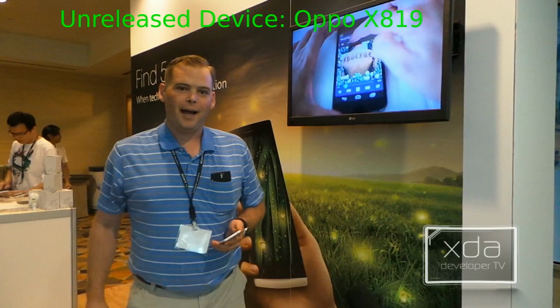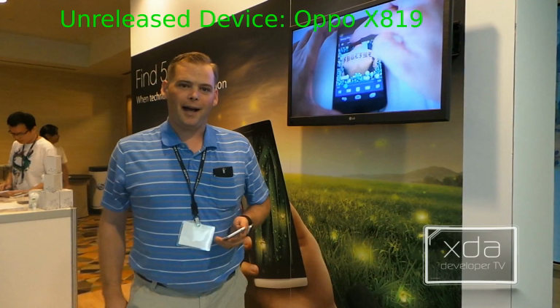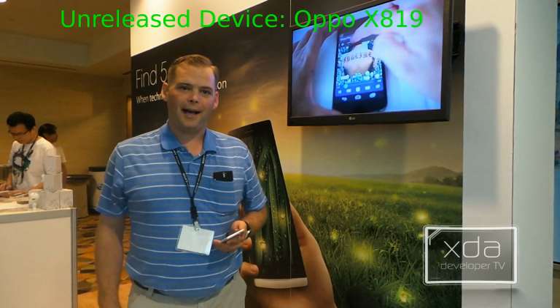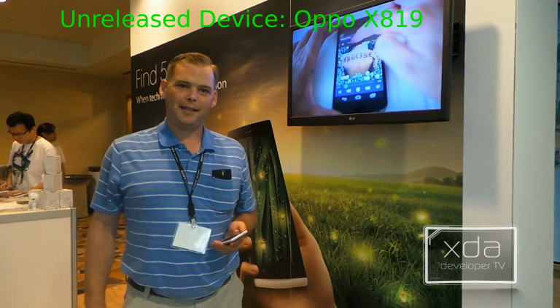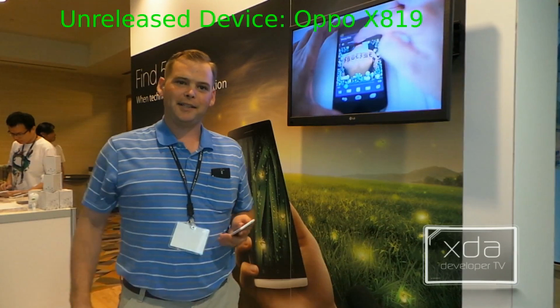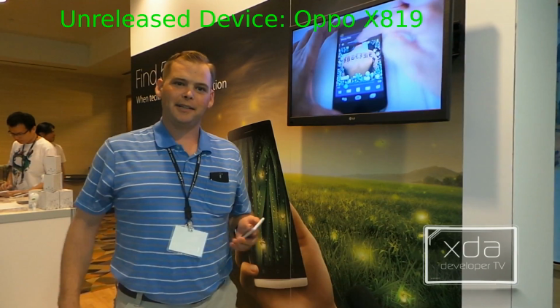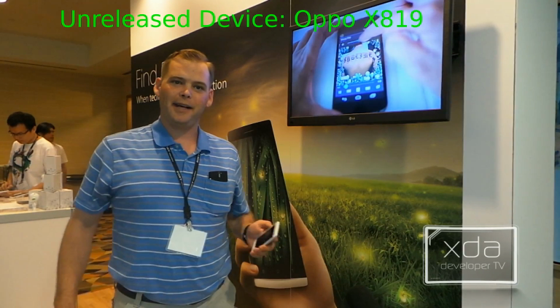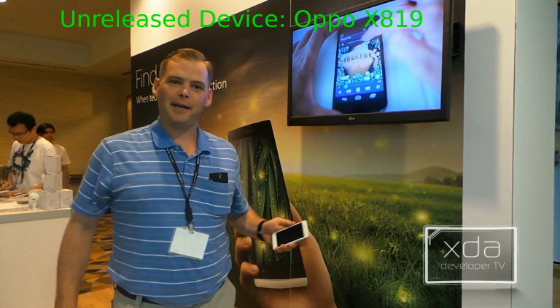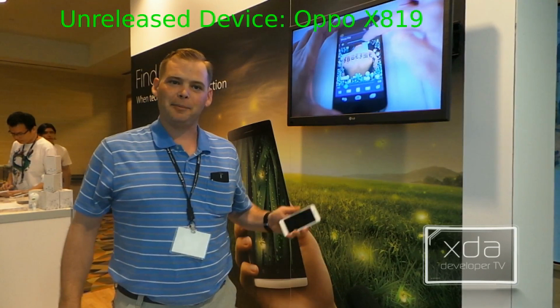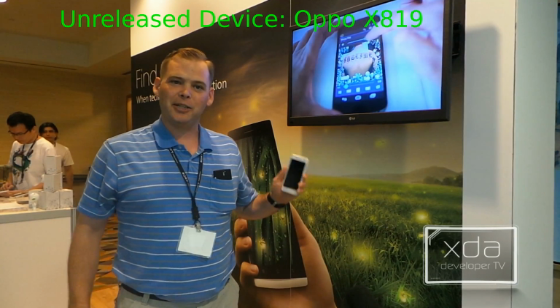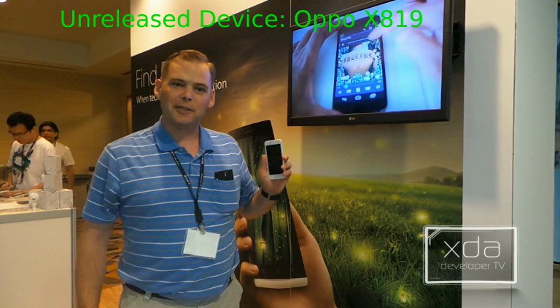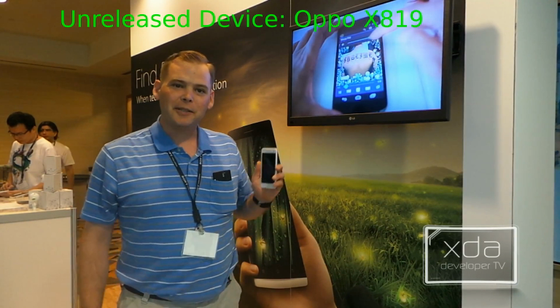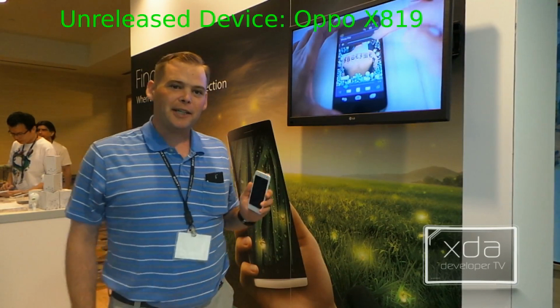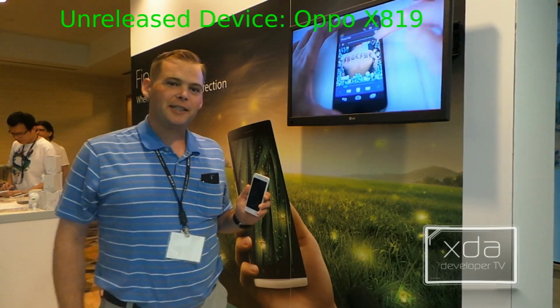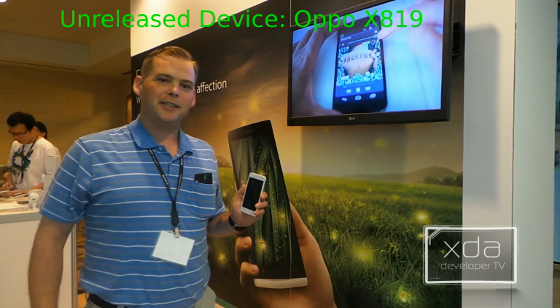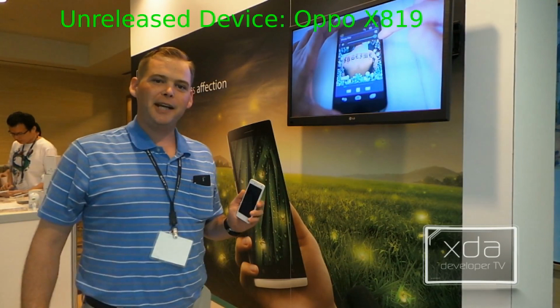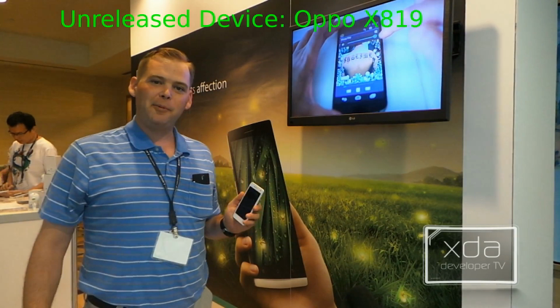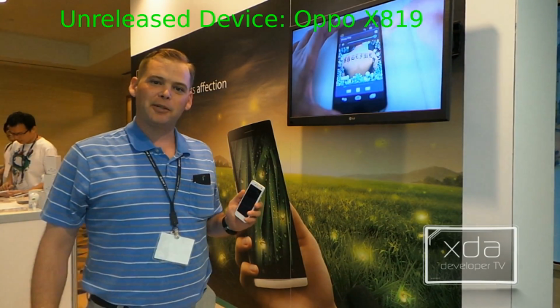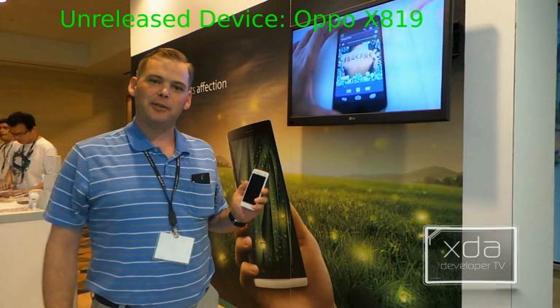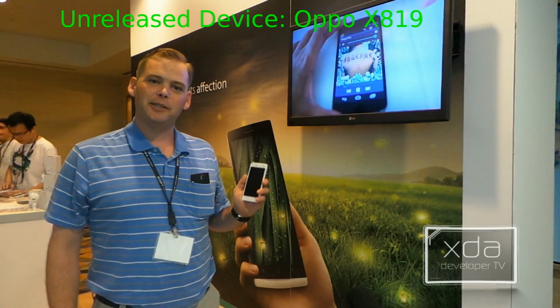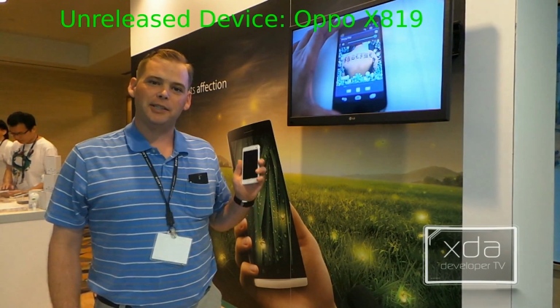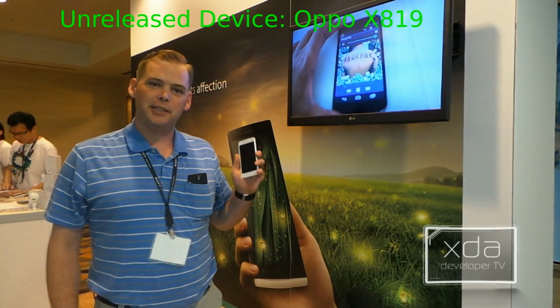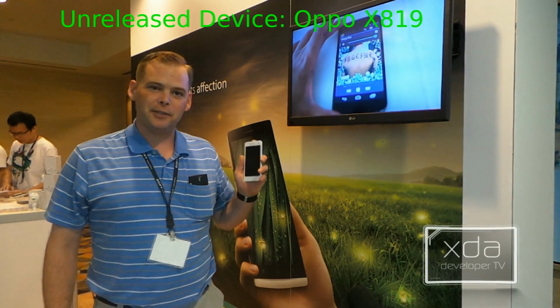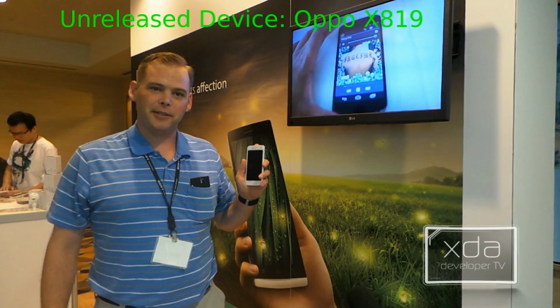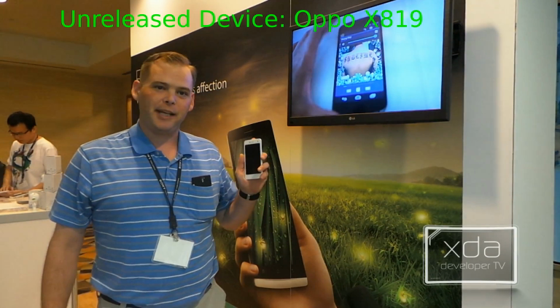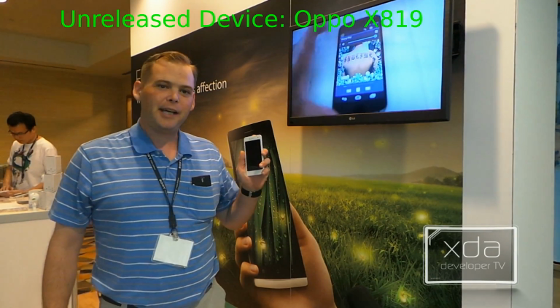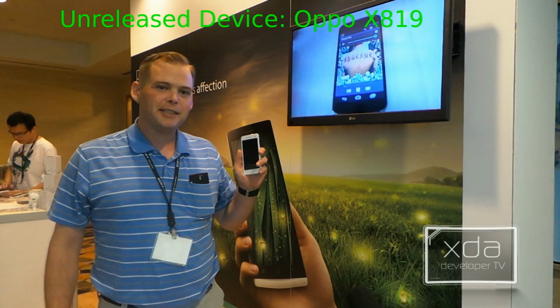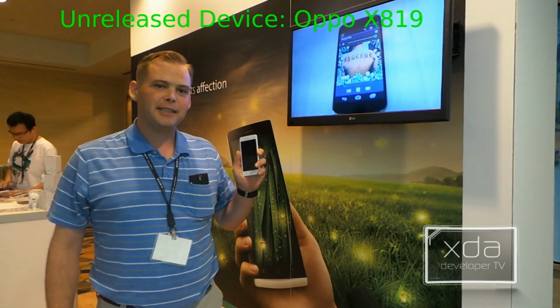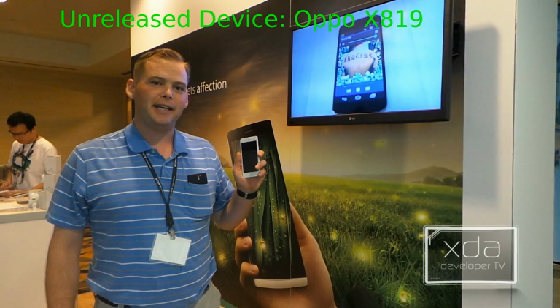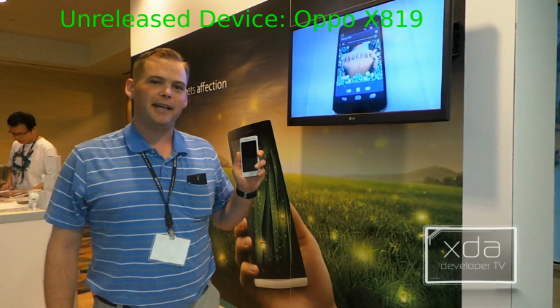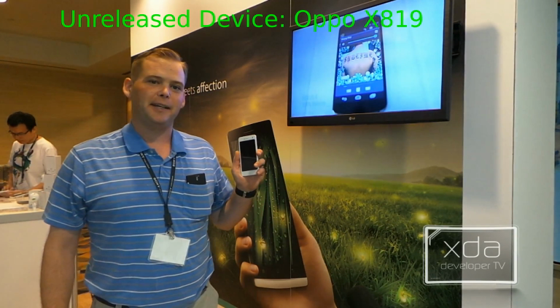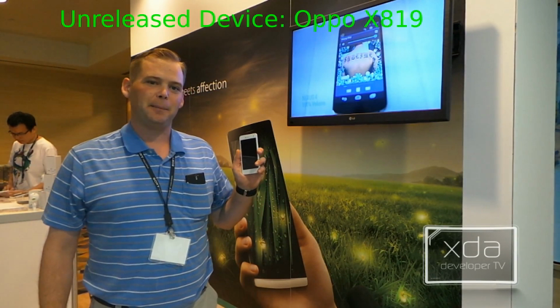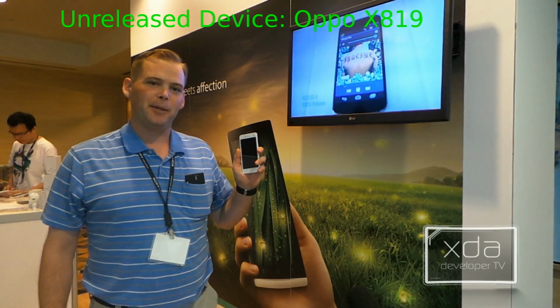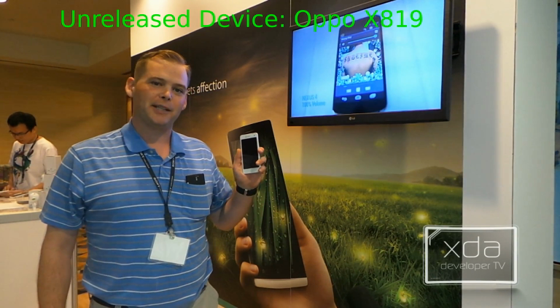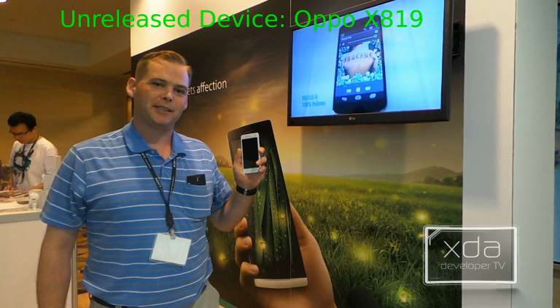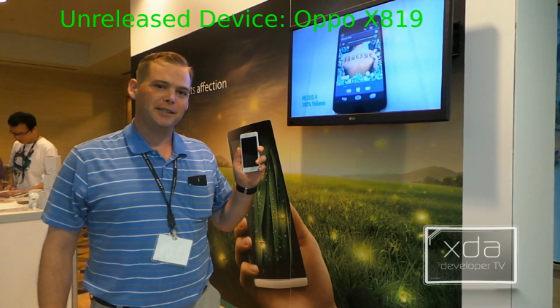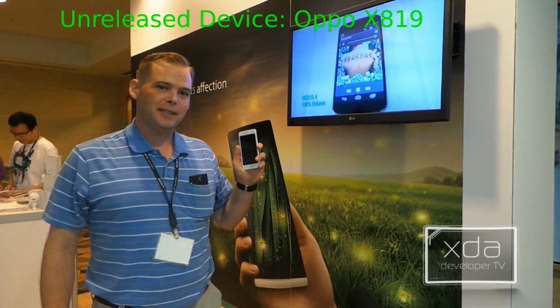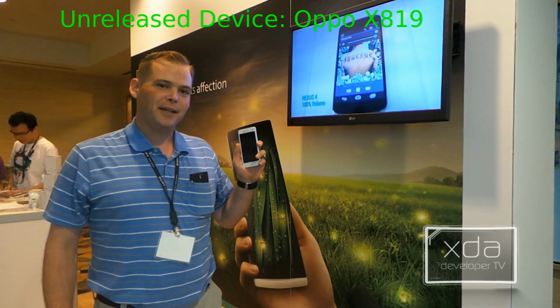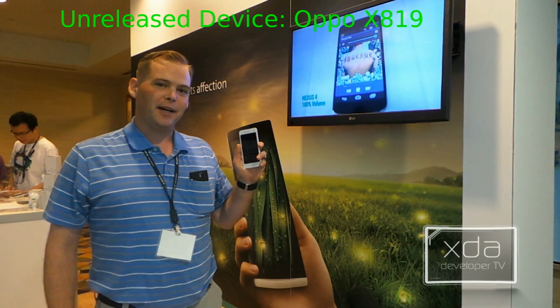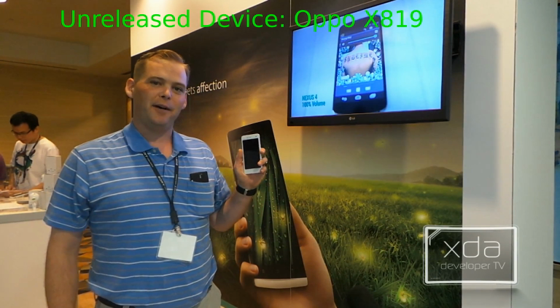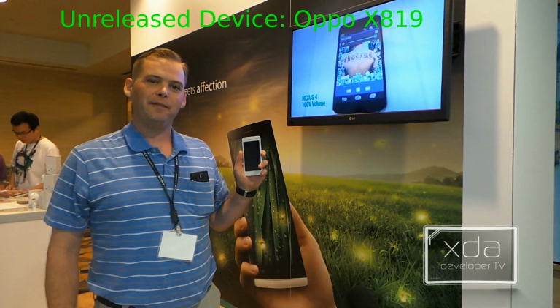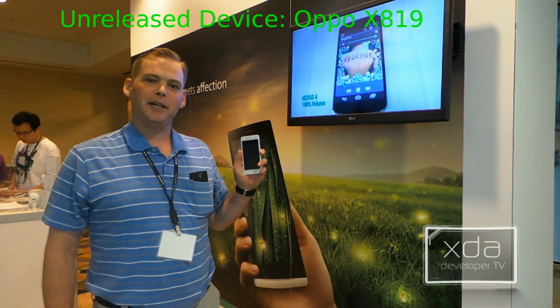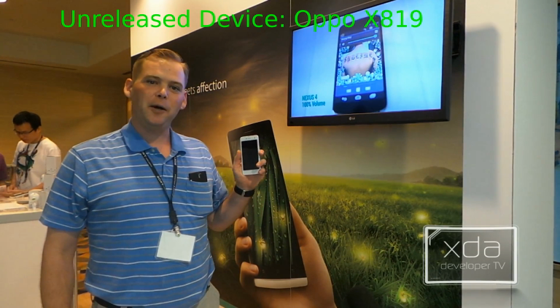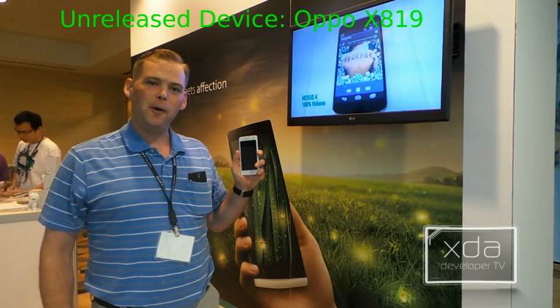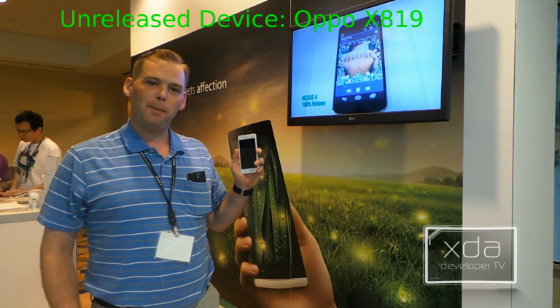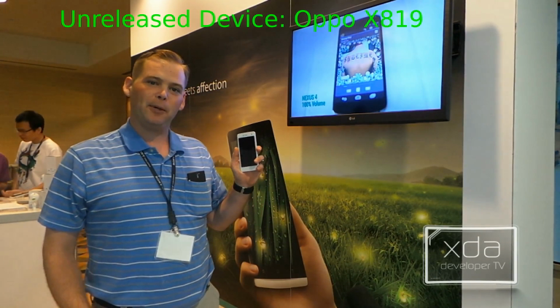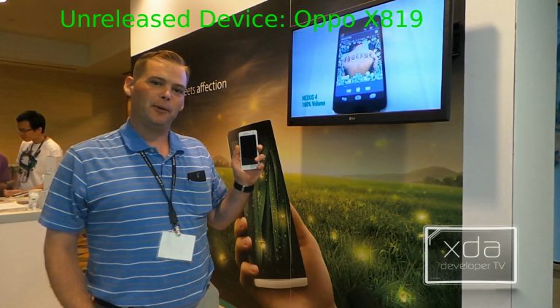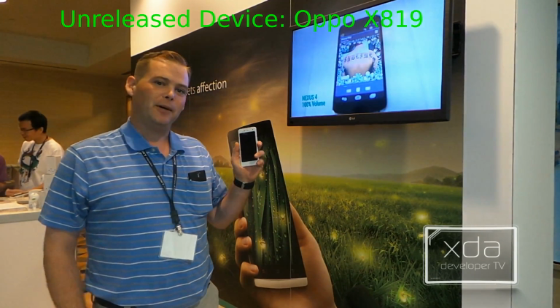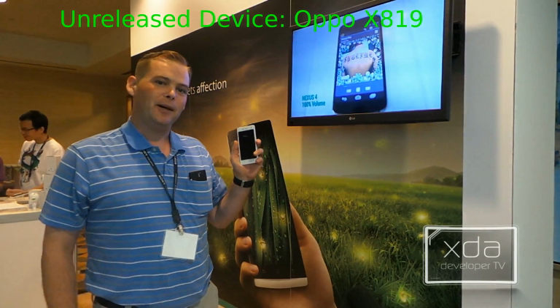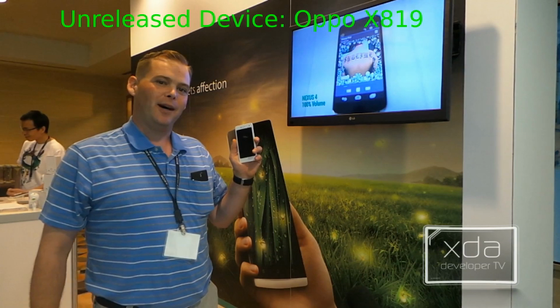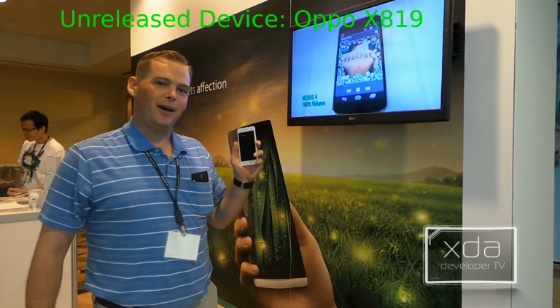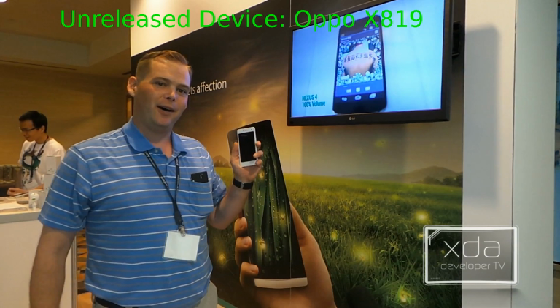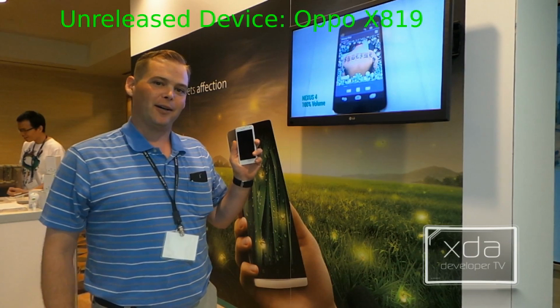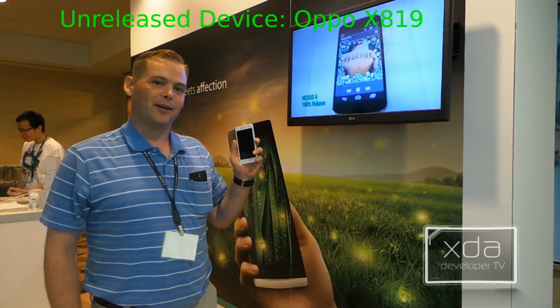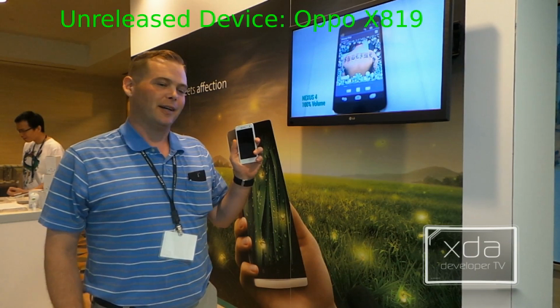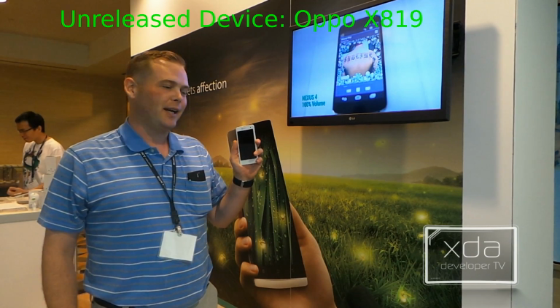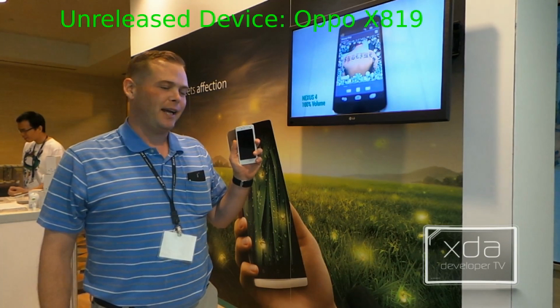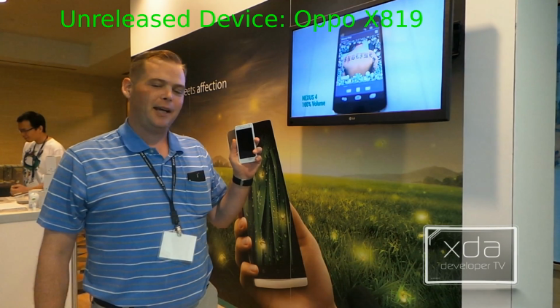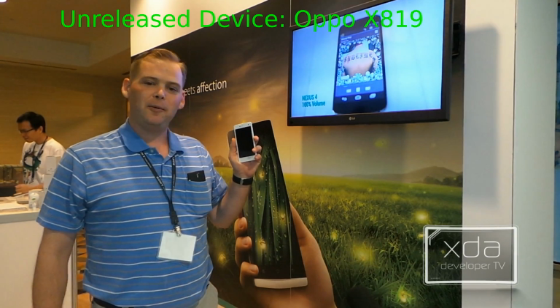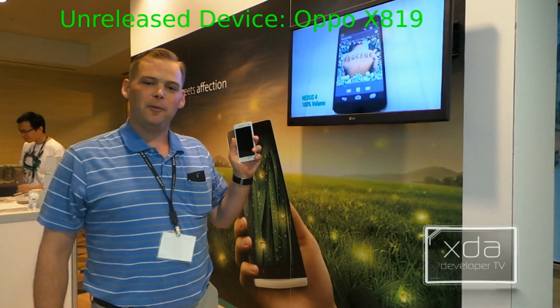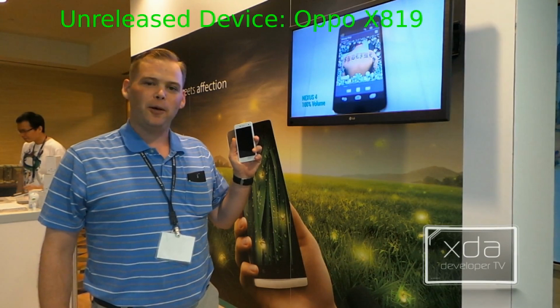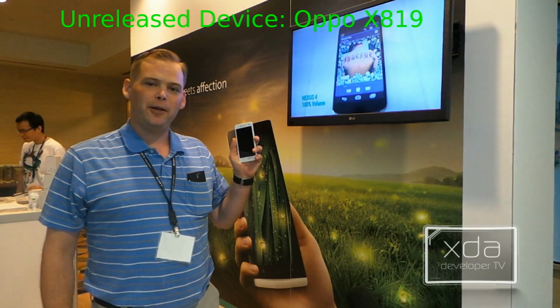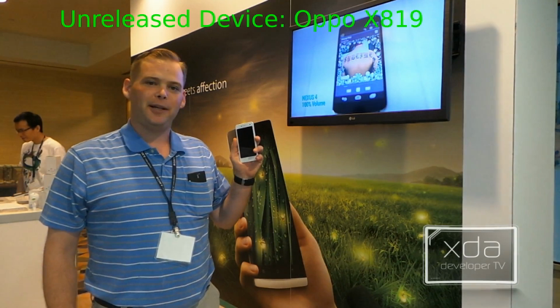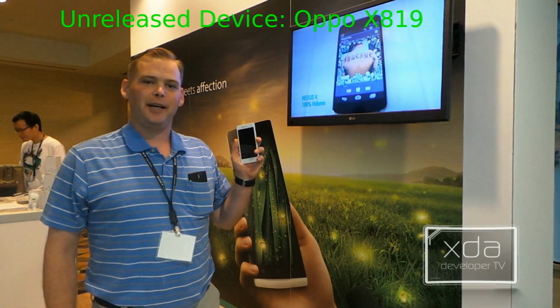Hi there, Adam here. Today we're going to do an XDA unboxing of the OPPO R819.